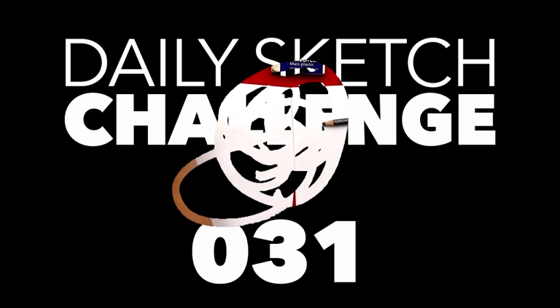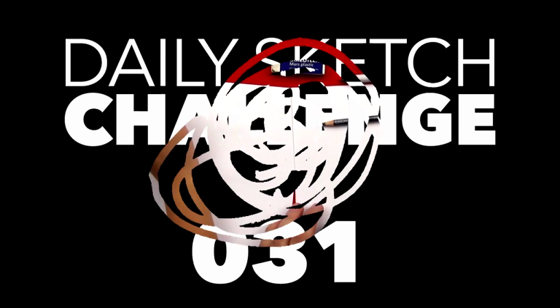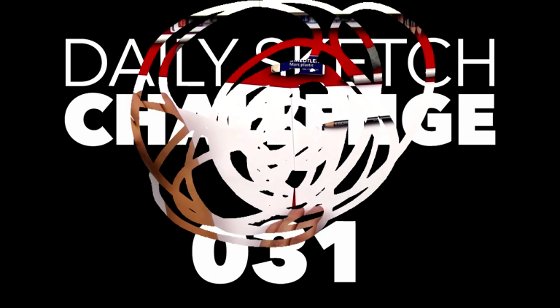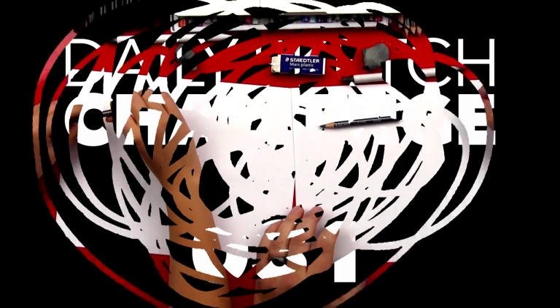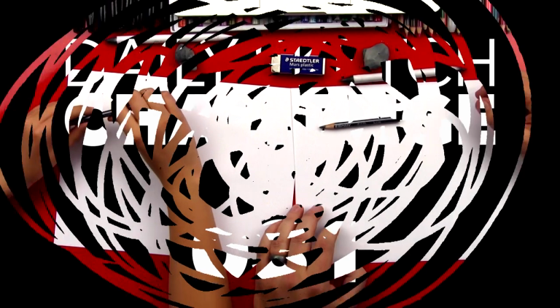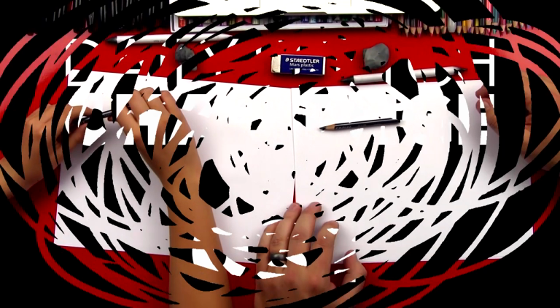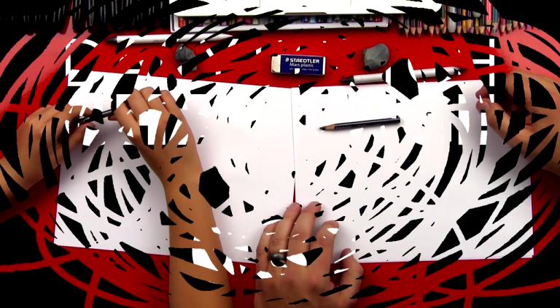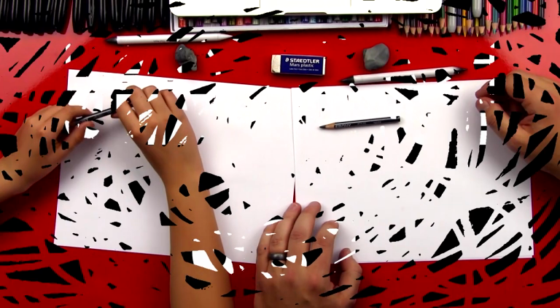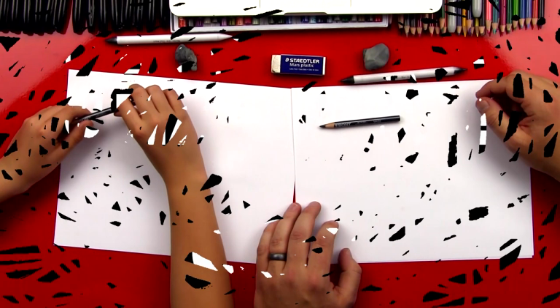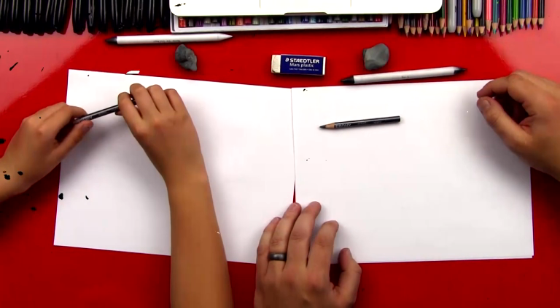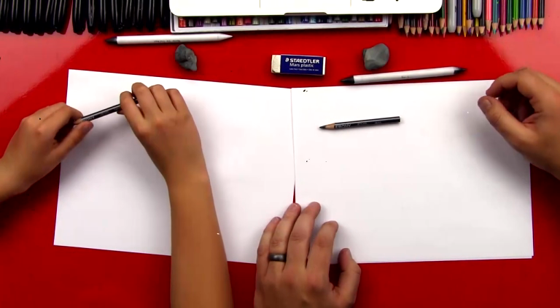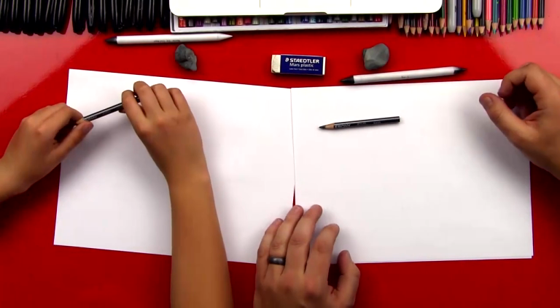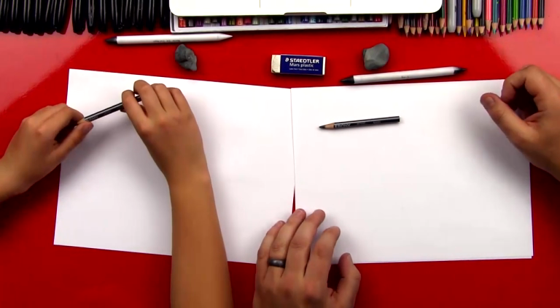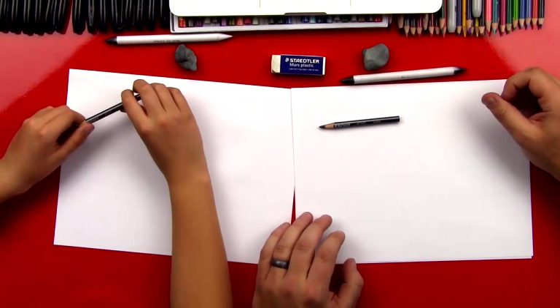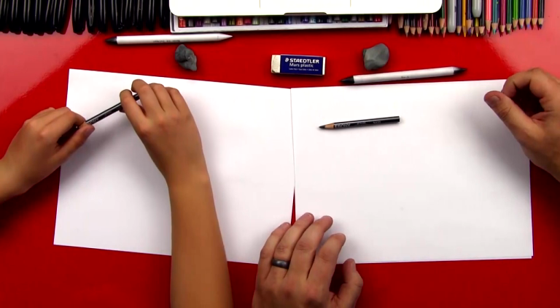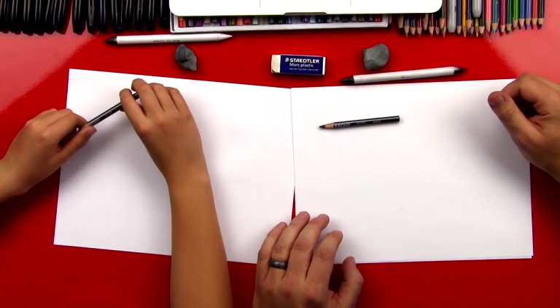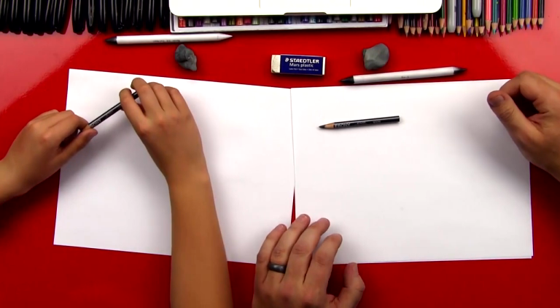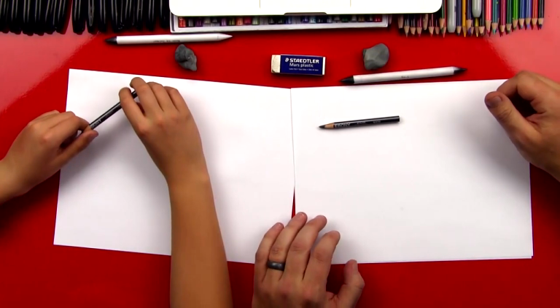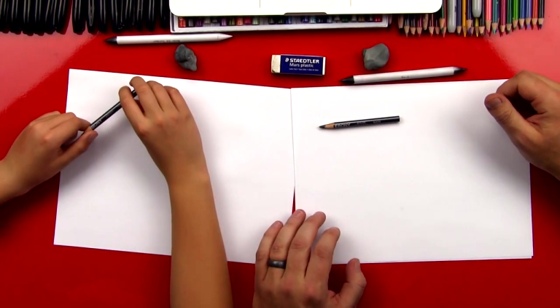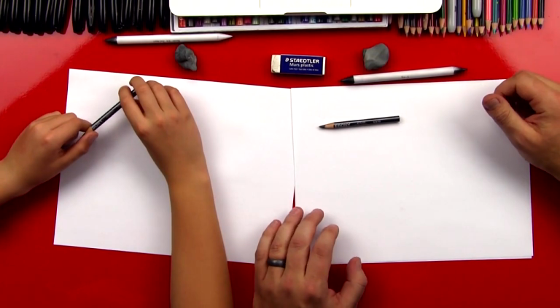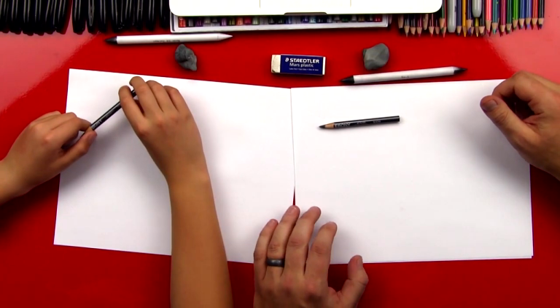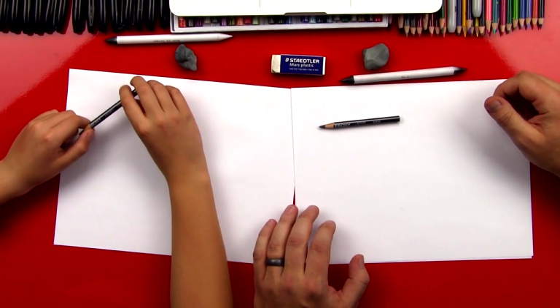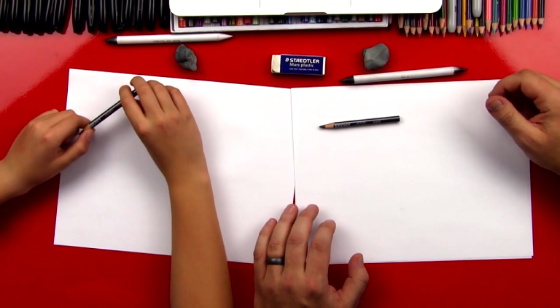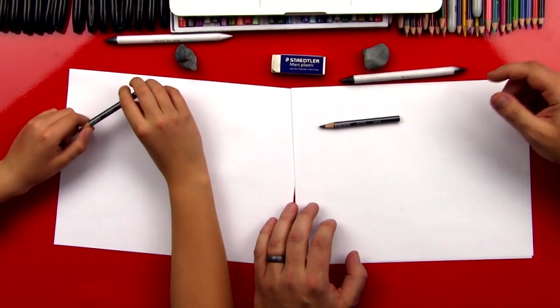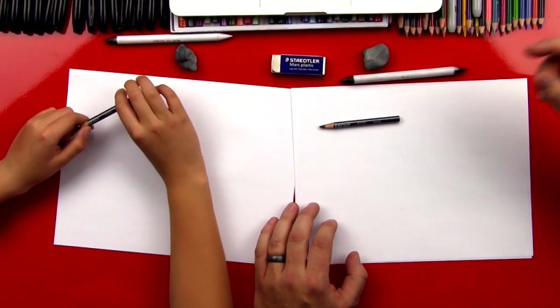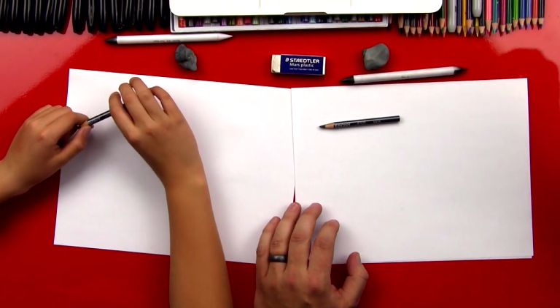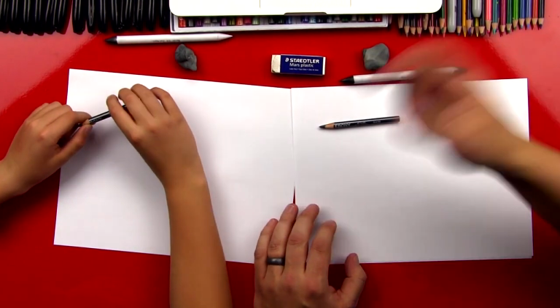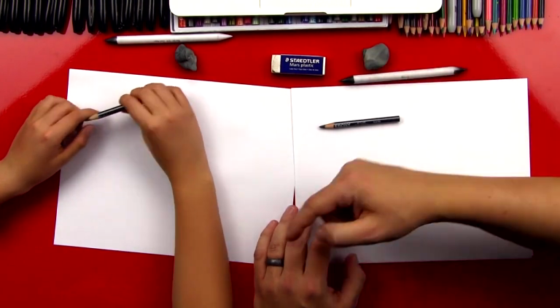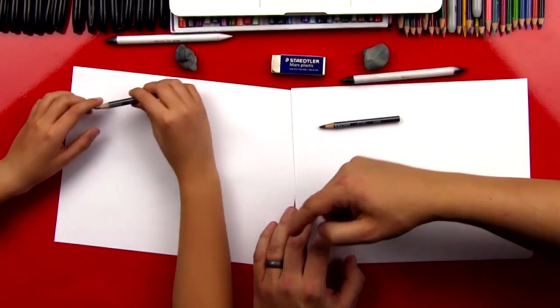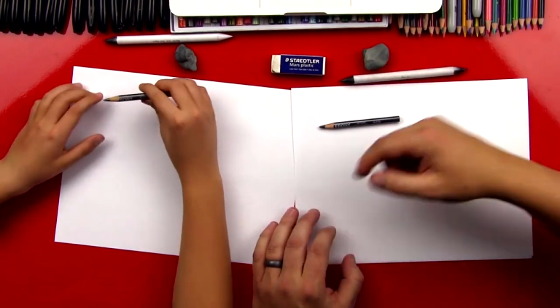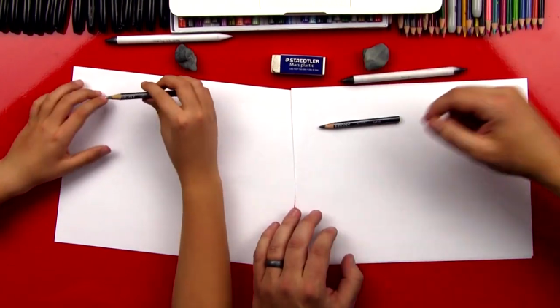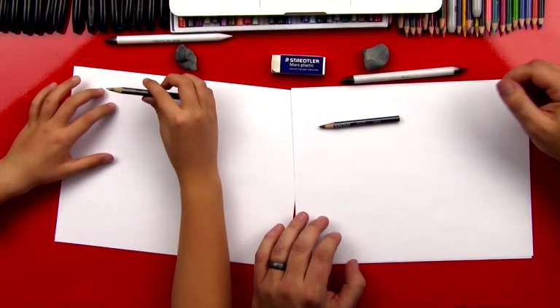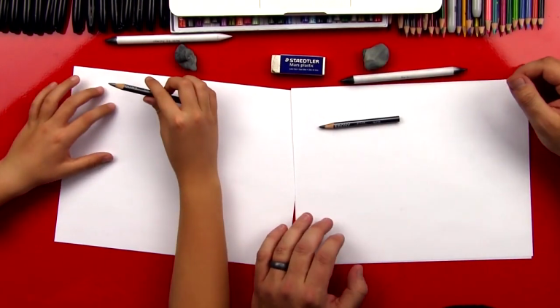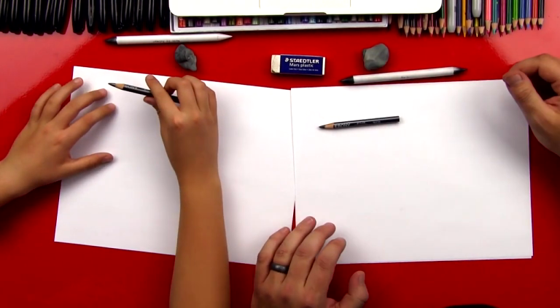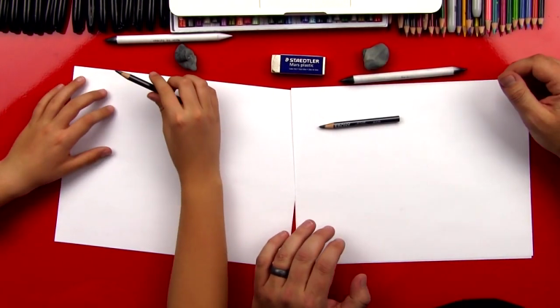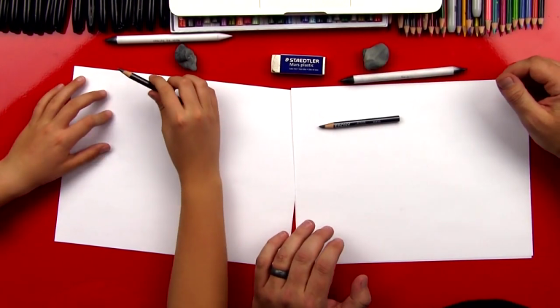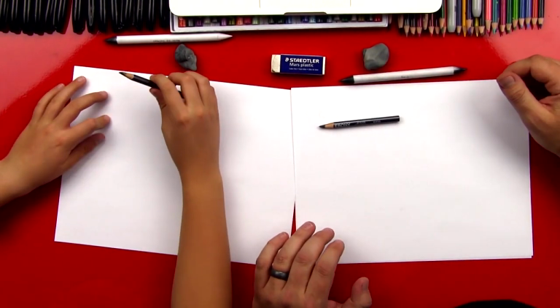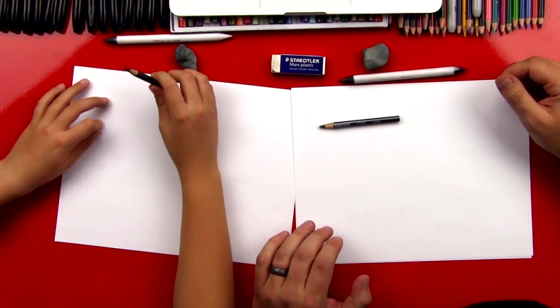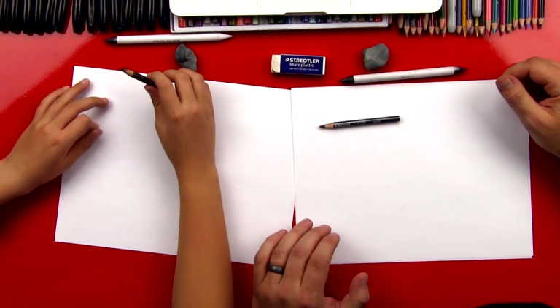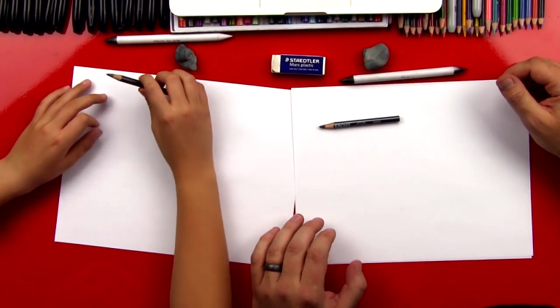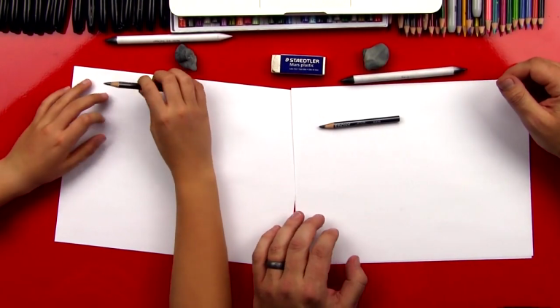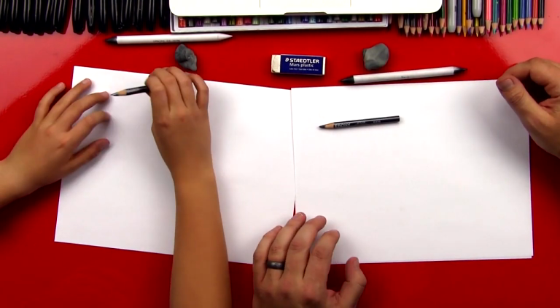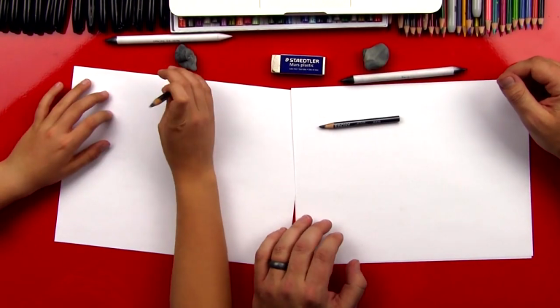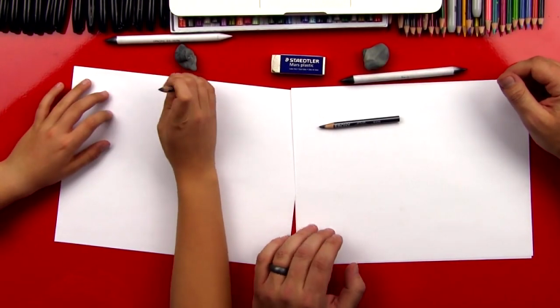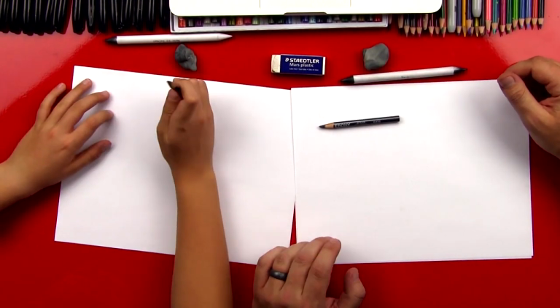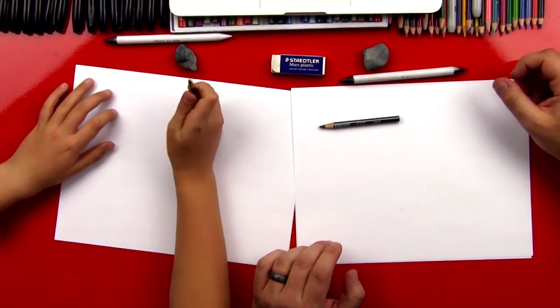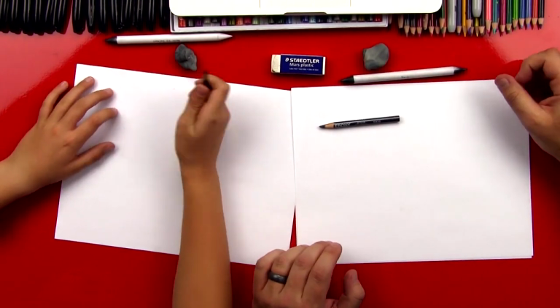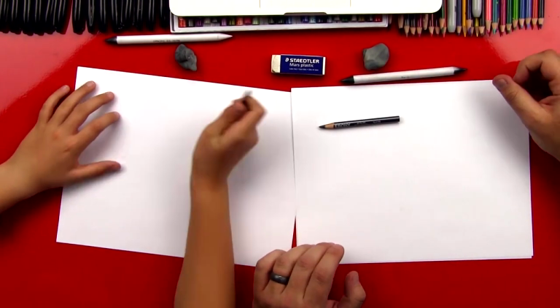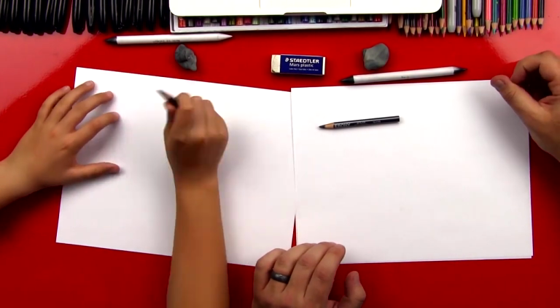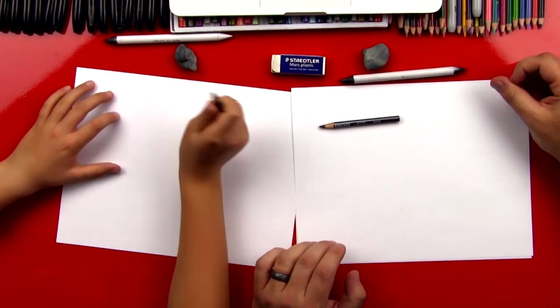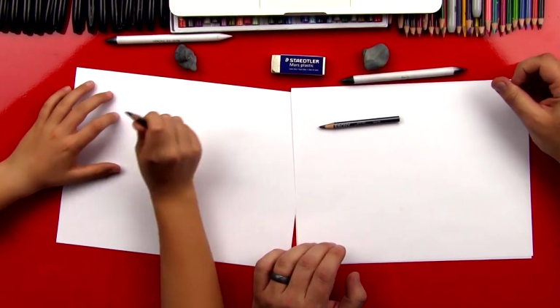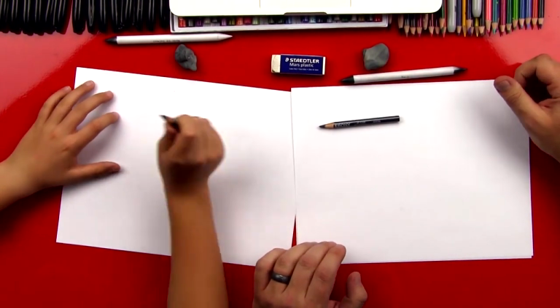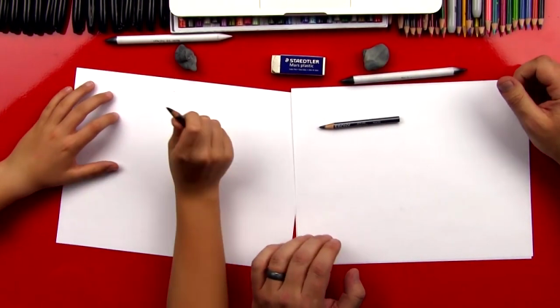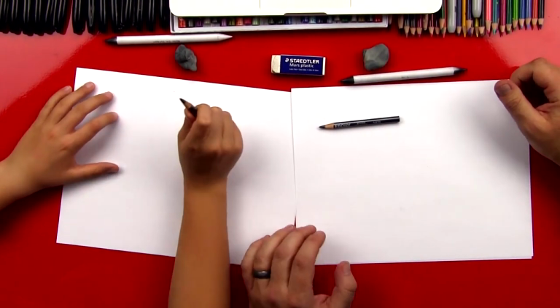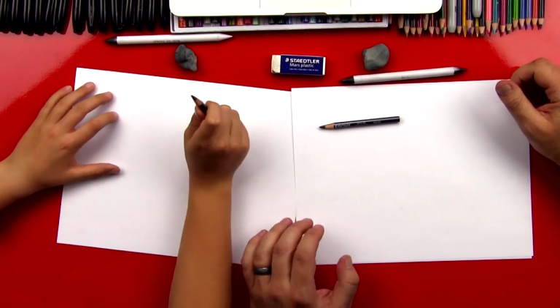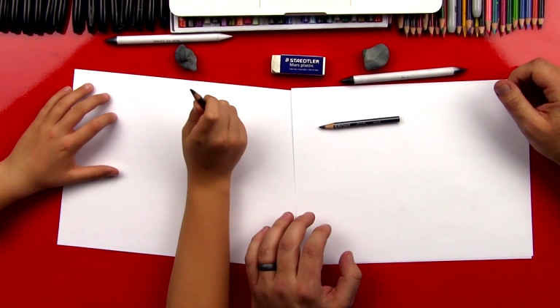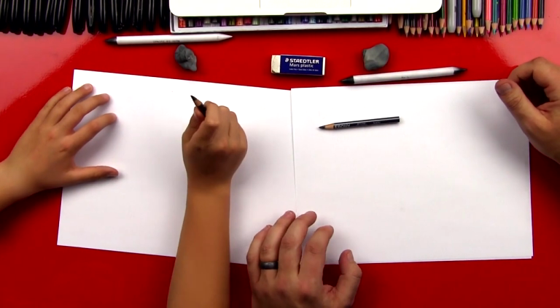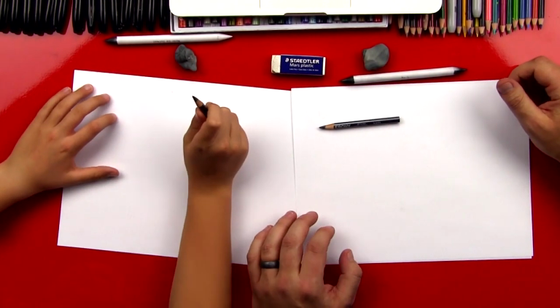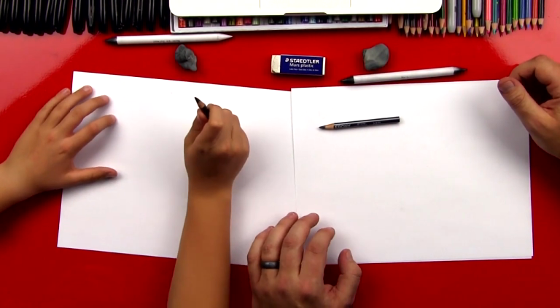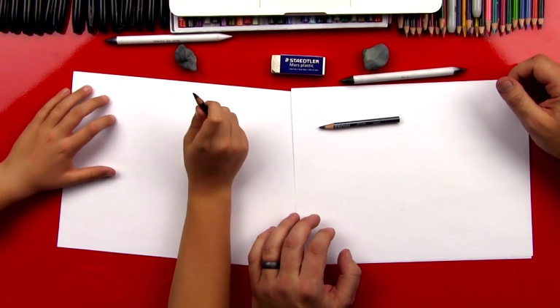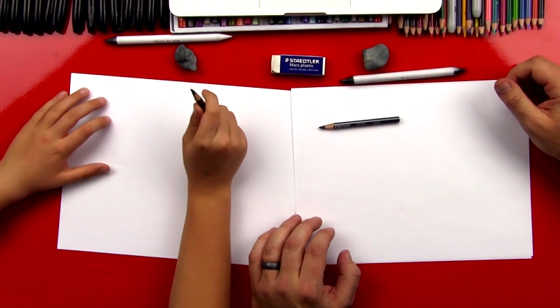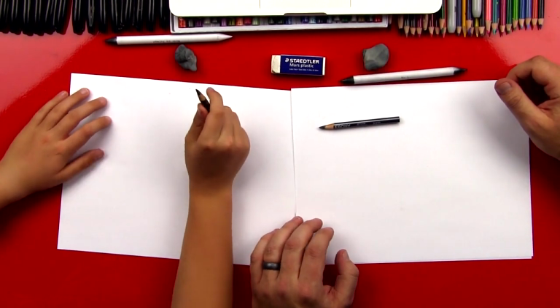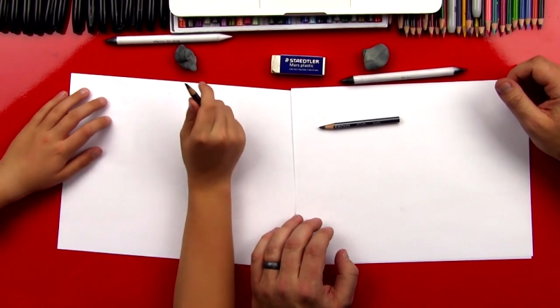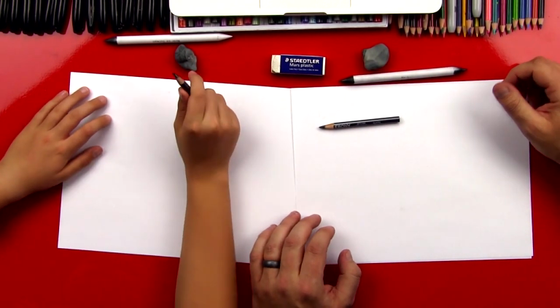Hey art friends, we're going to do another sketch challenge today with Chuckers. This is going to be a lot of fun.